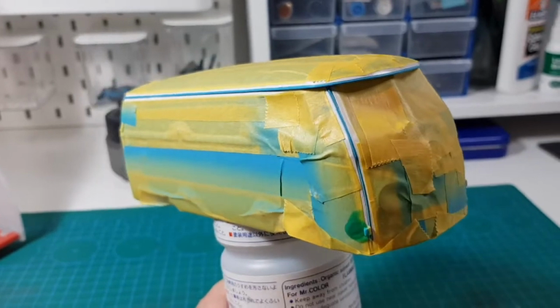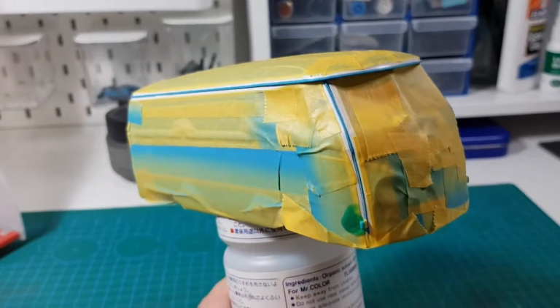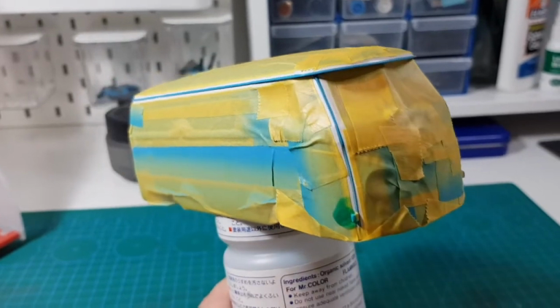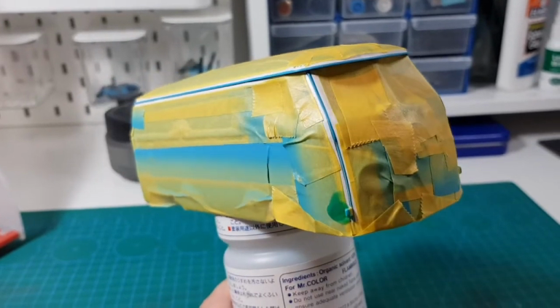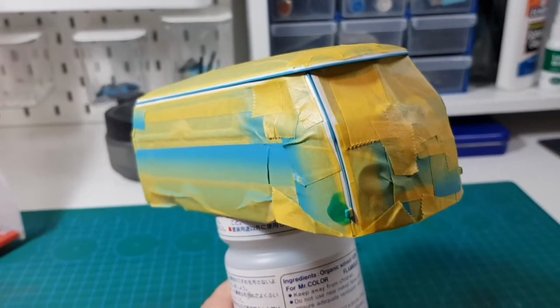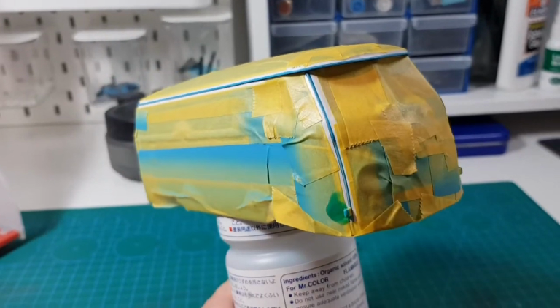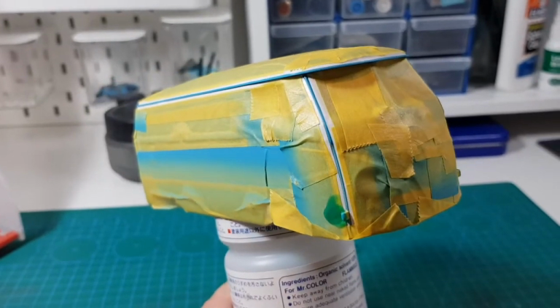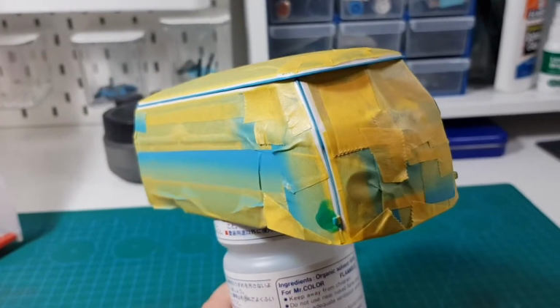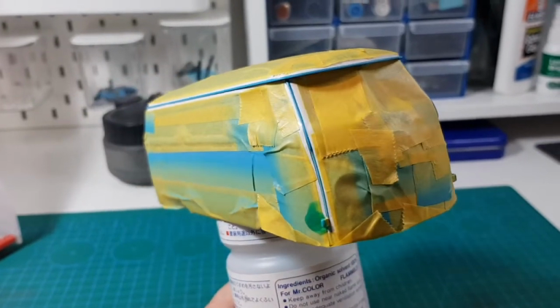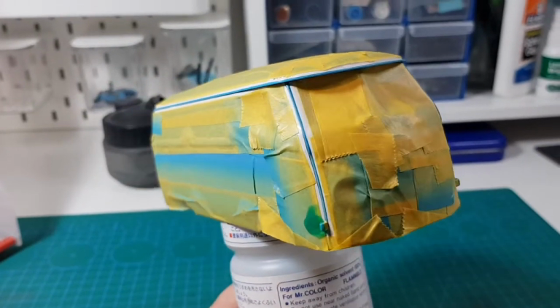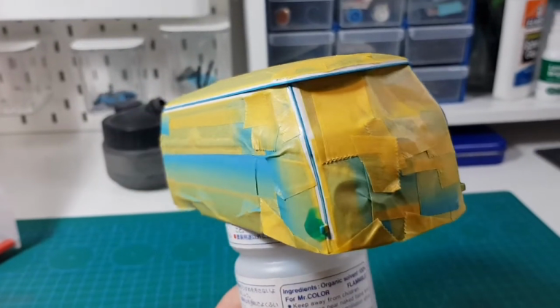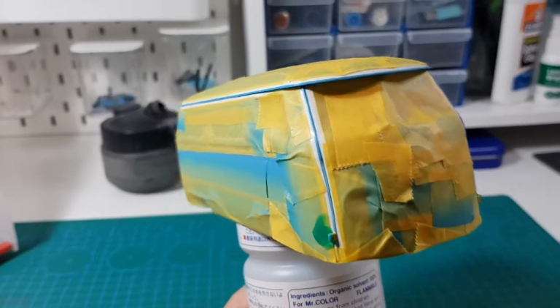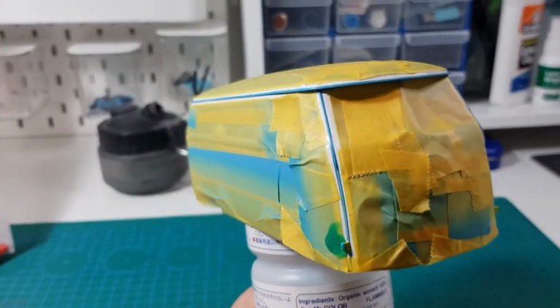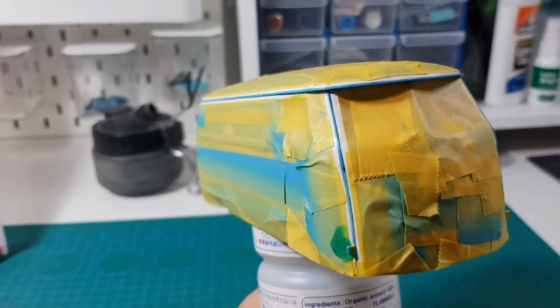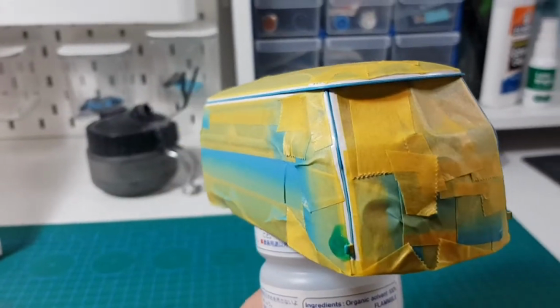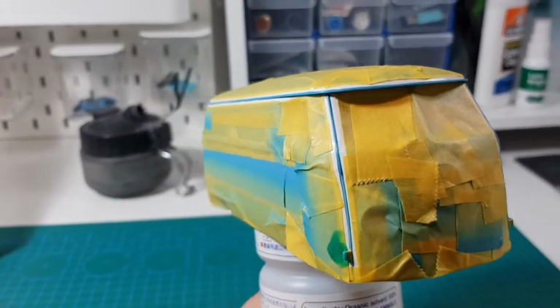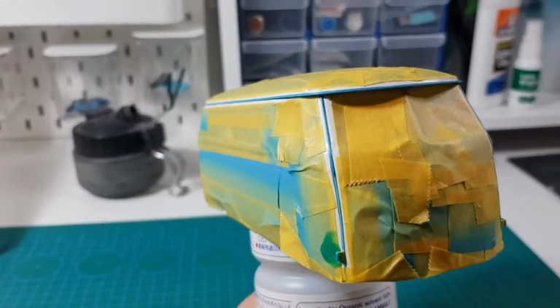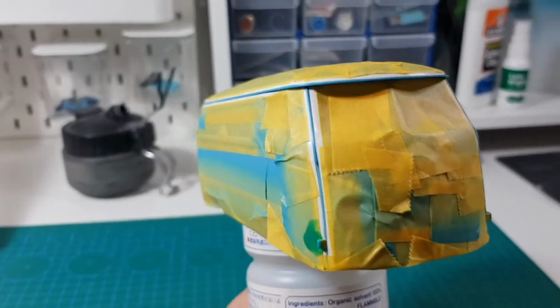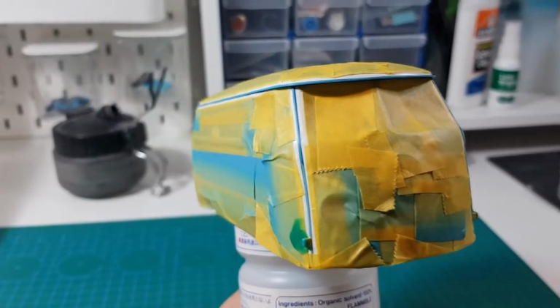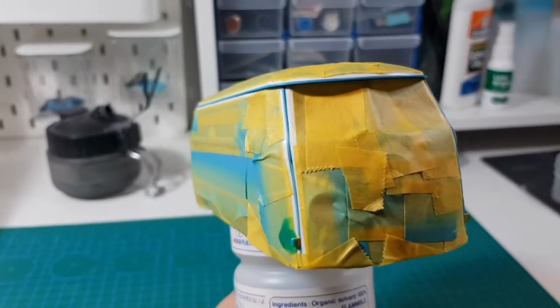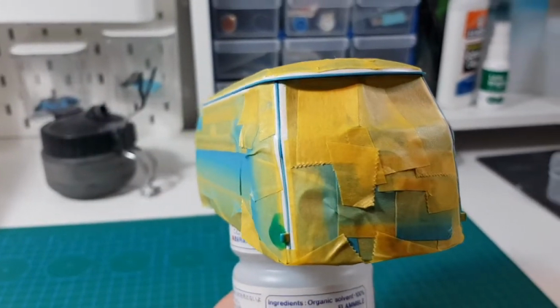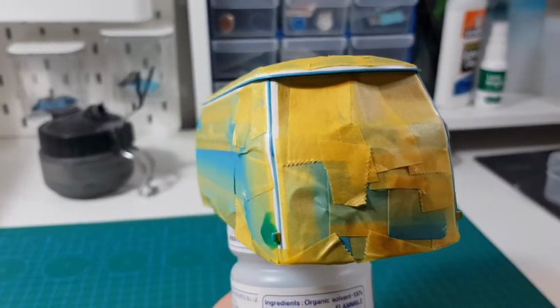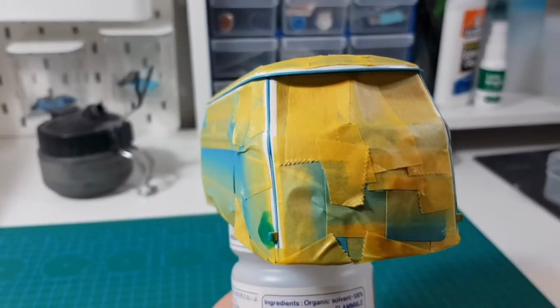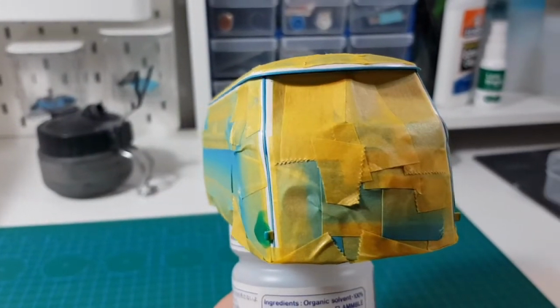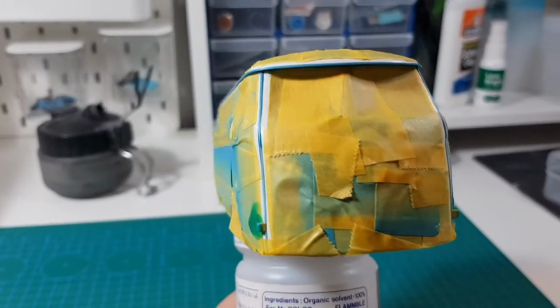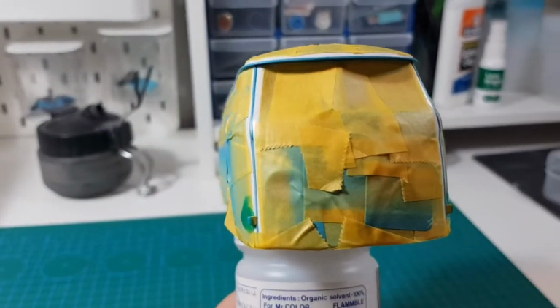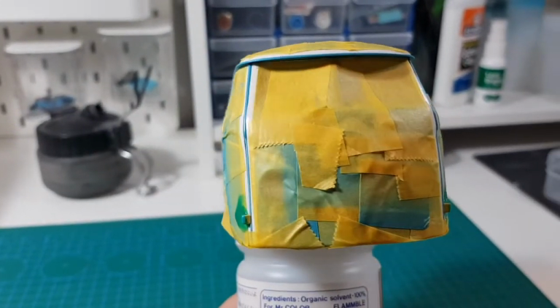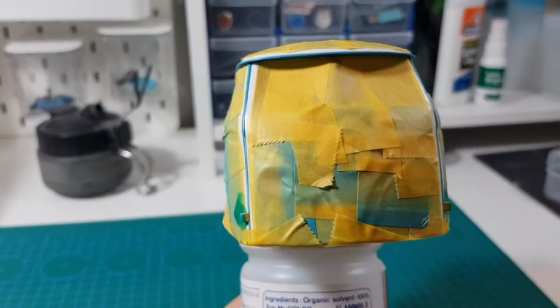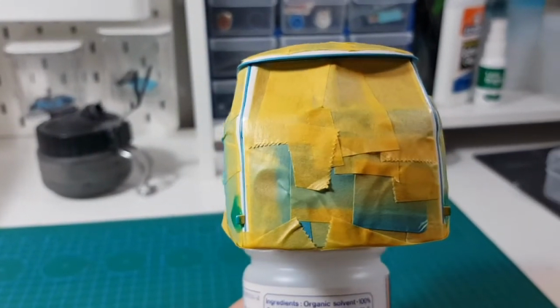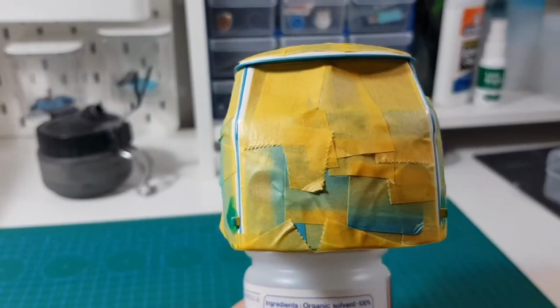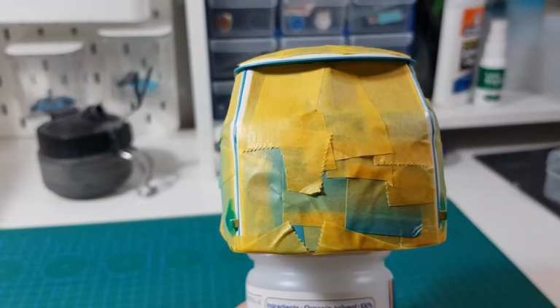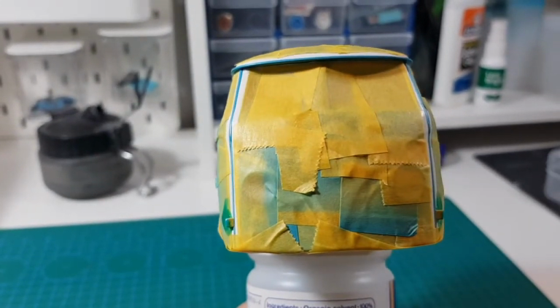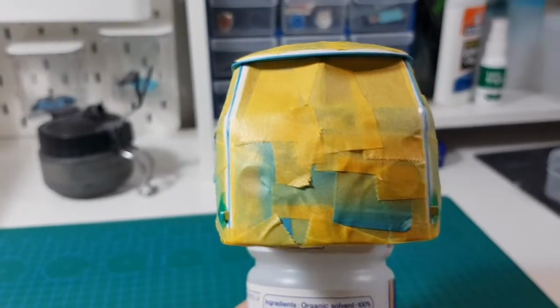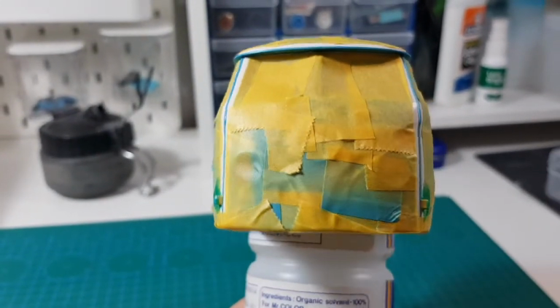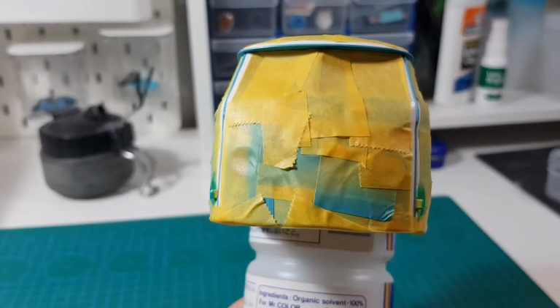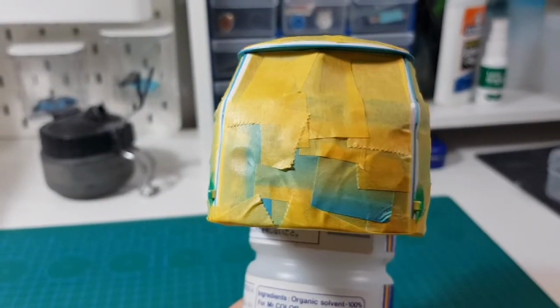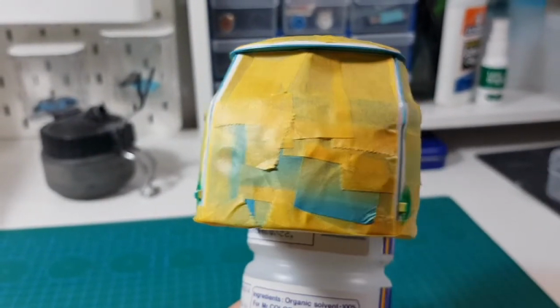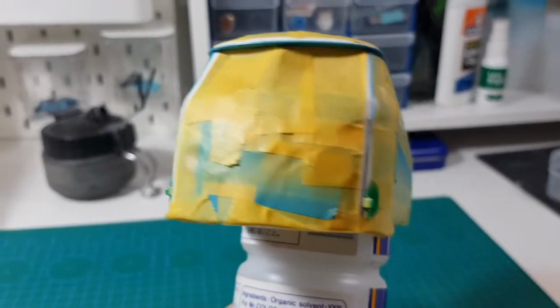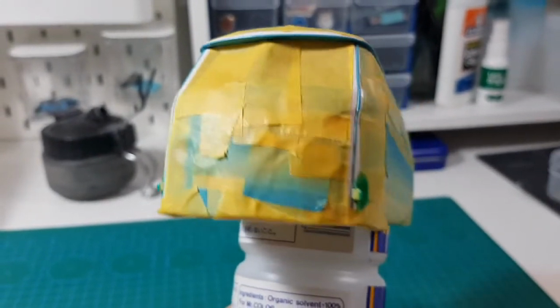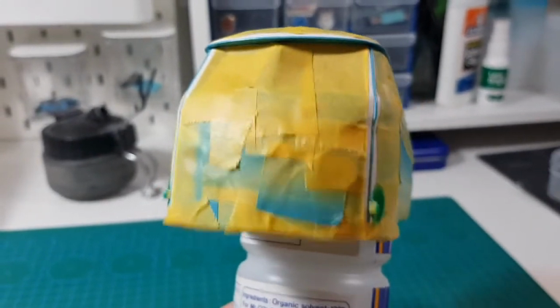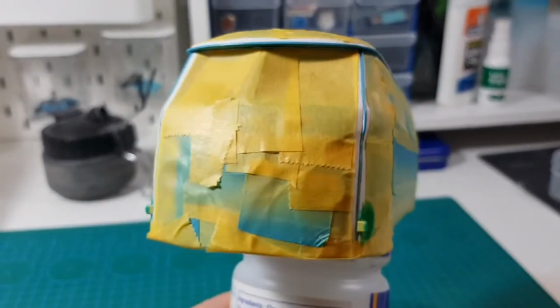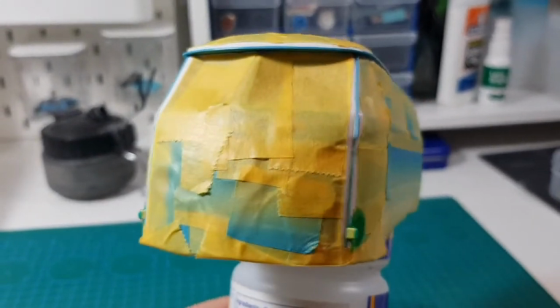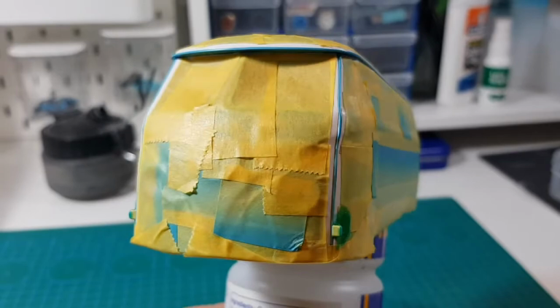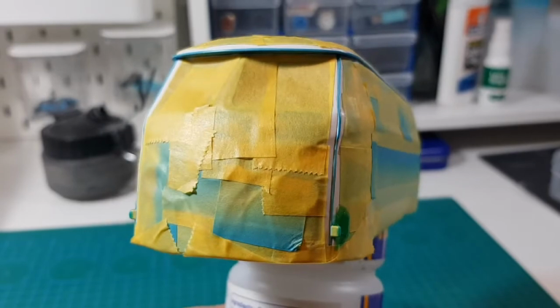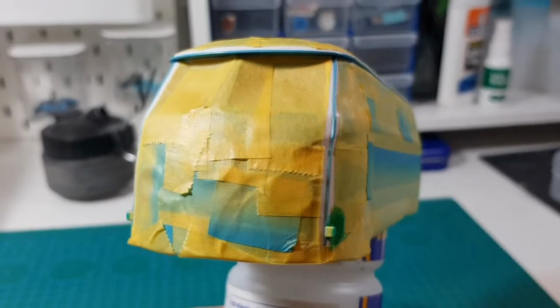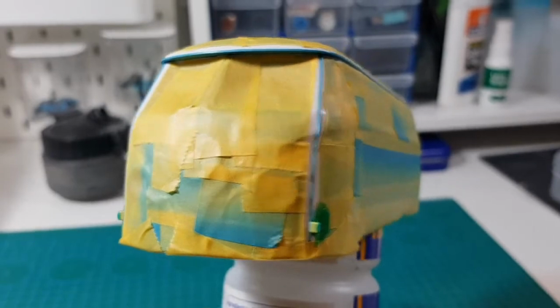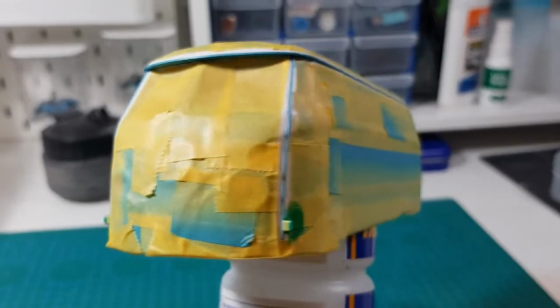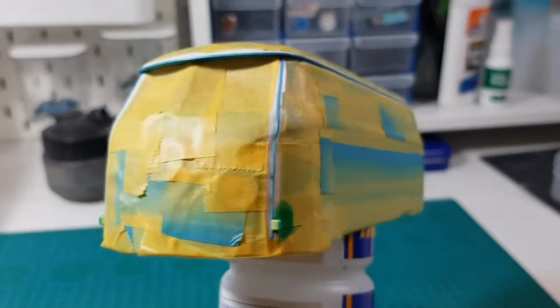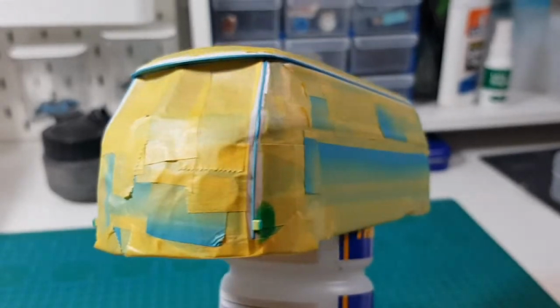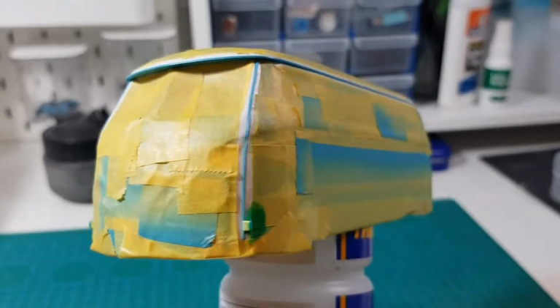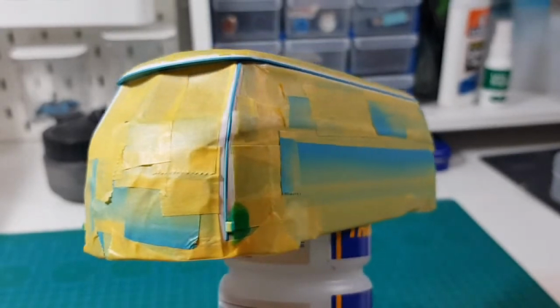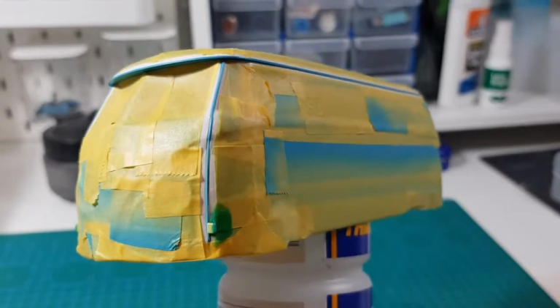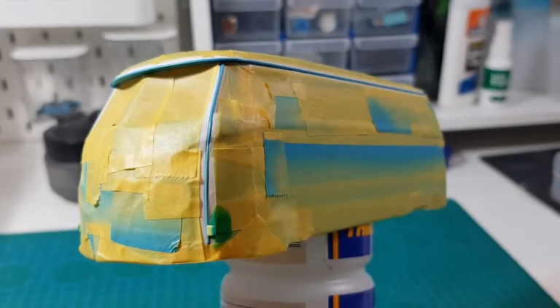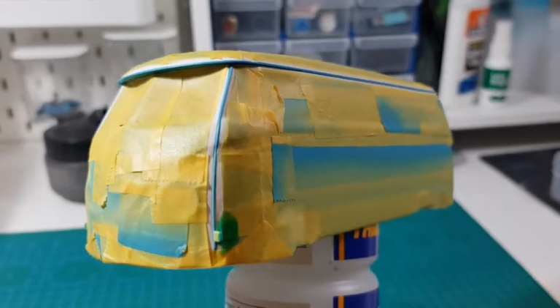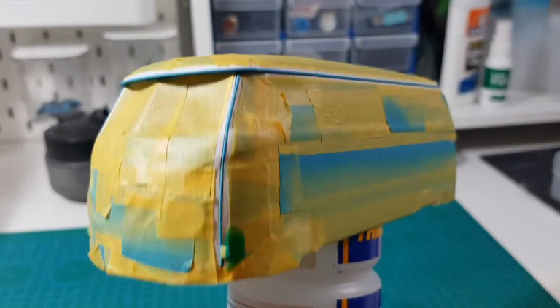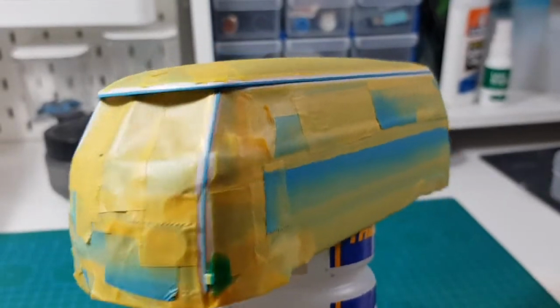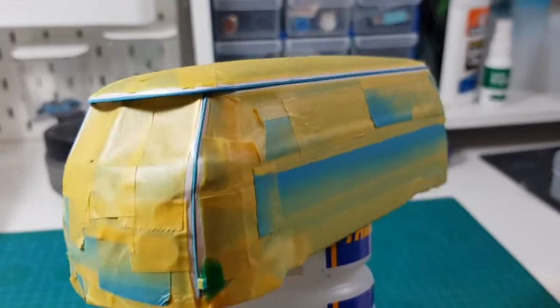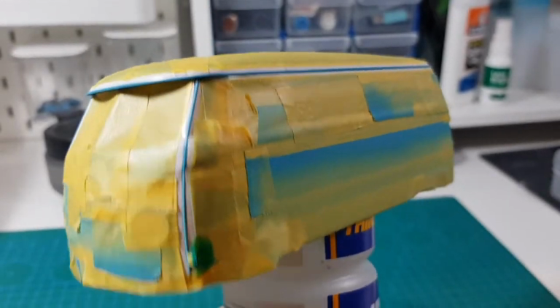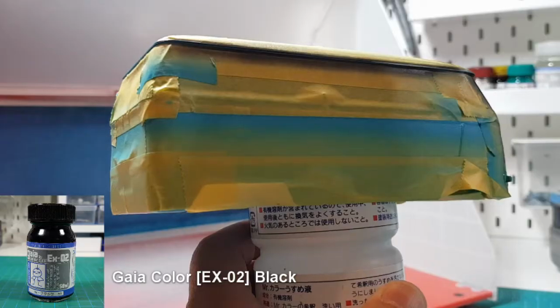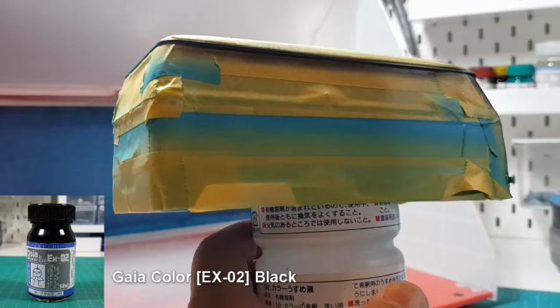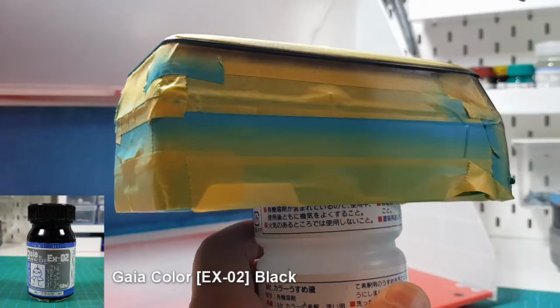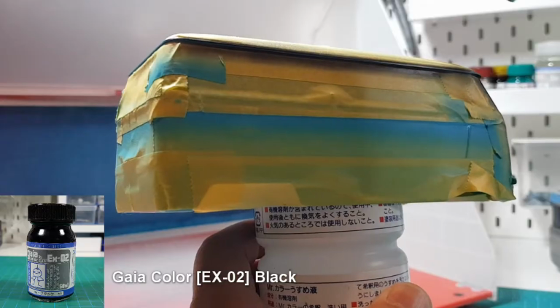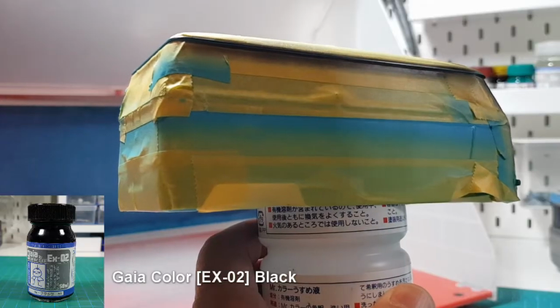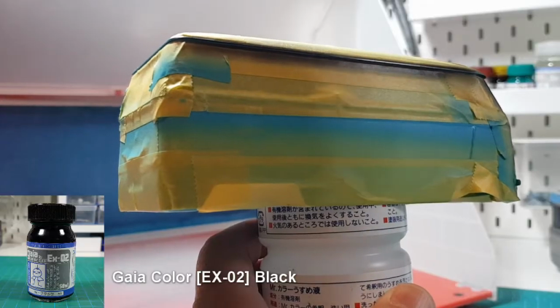For the silver parts, I'm using Alclad chrome. It works on a black base, so I have to paint those lines black first.